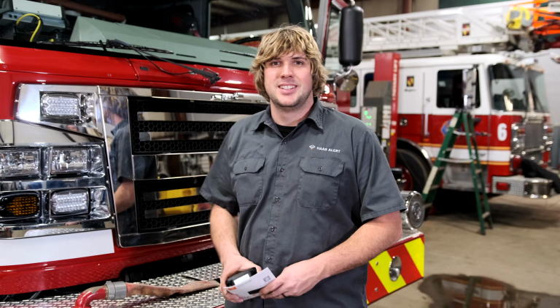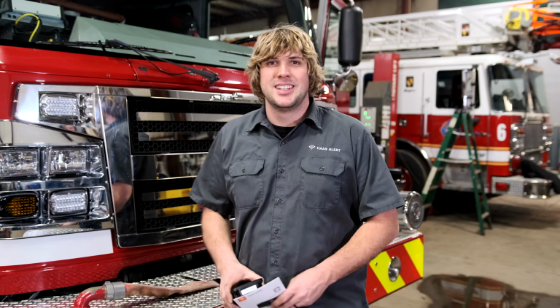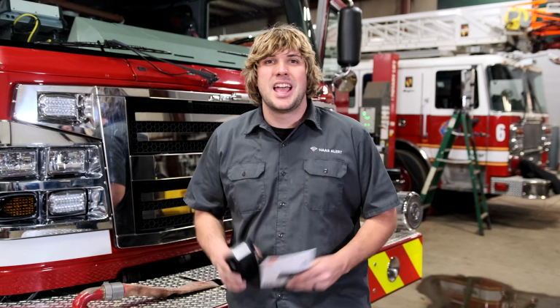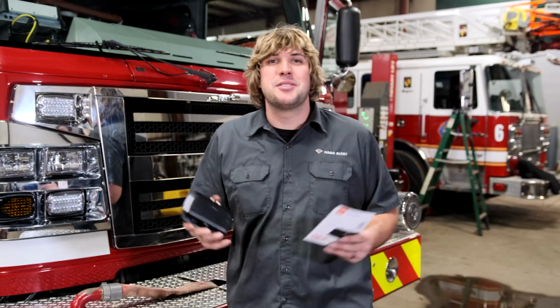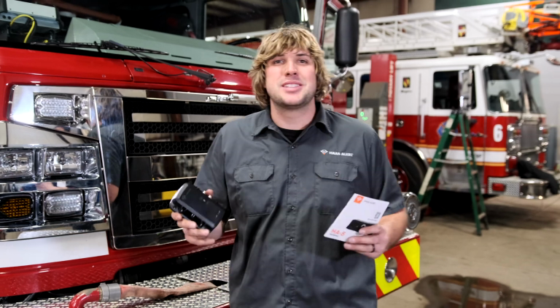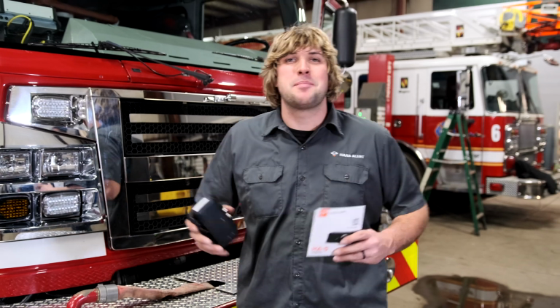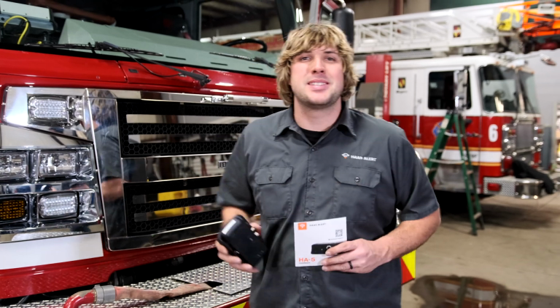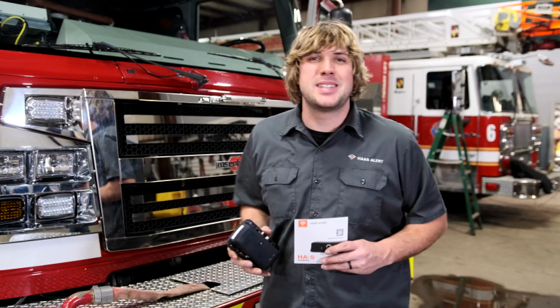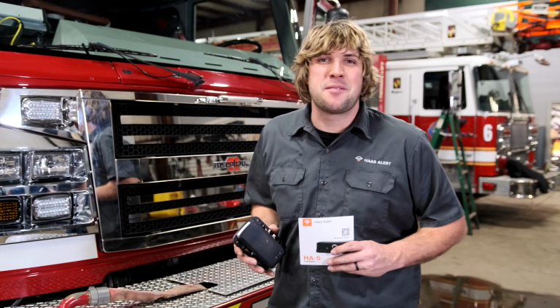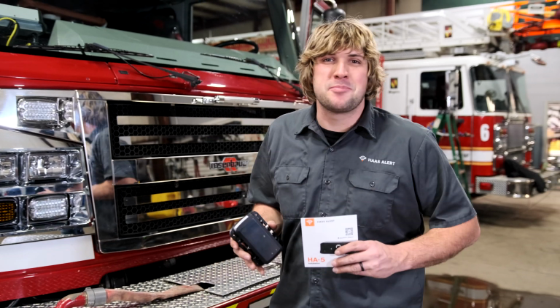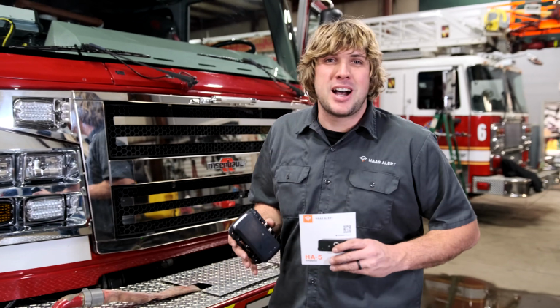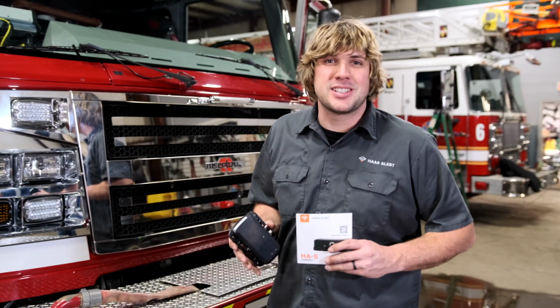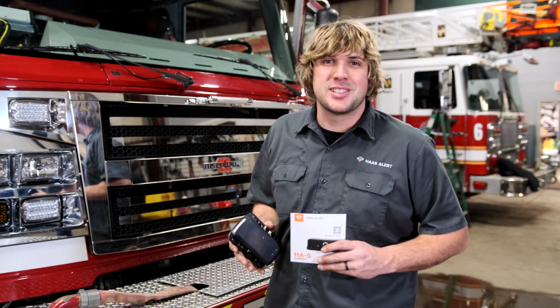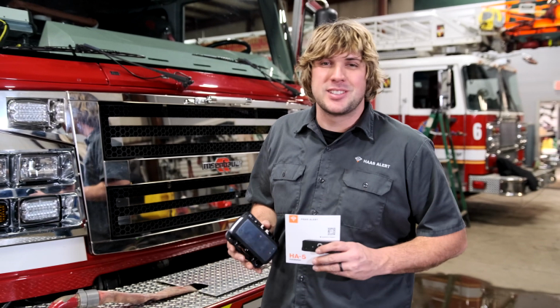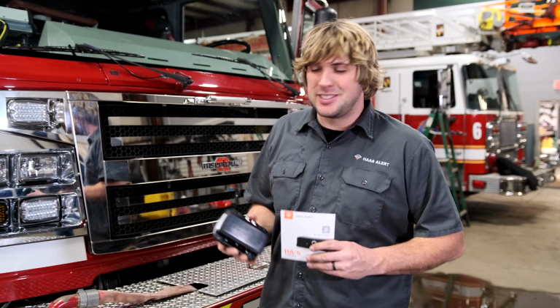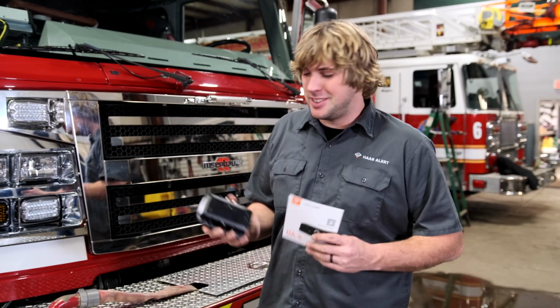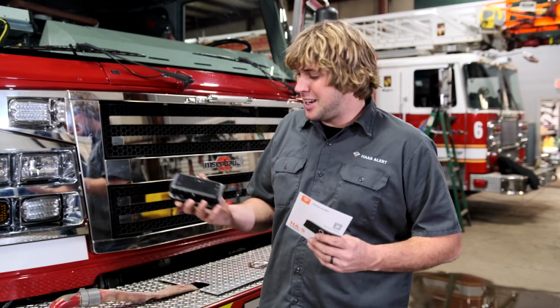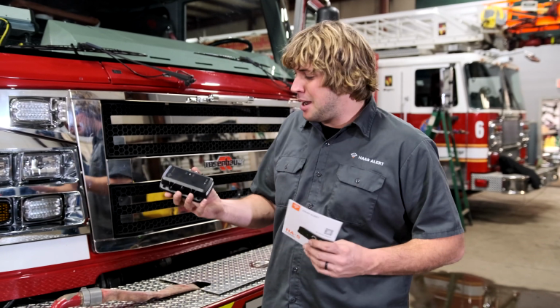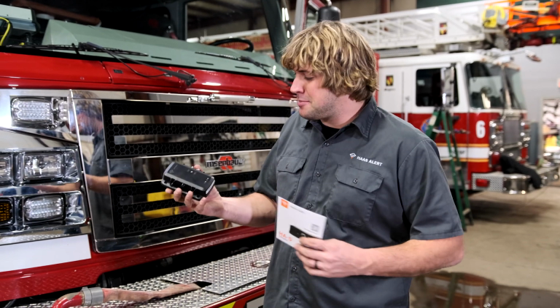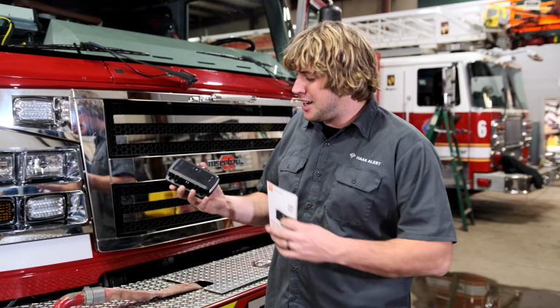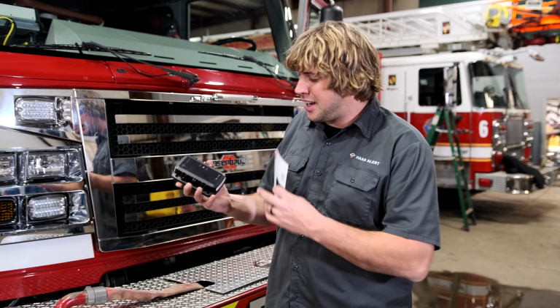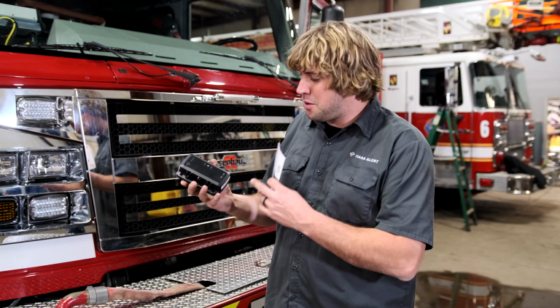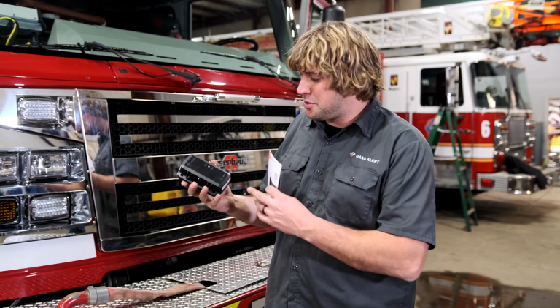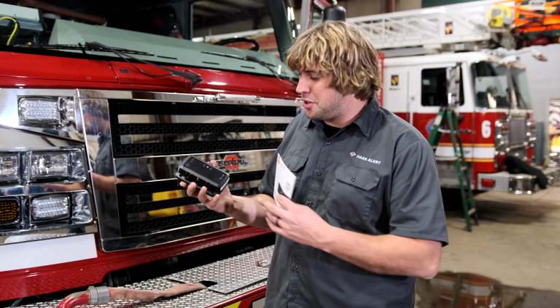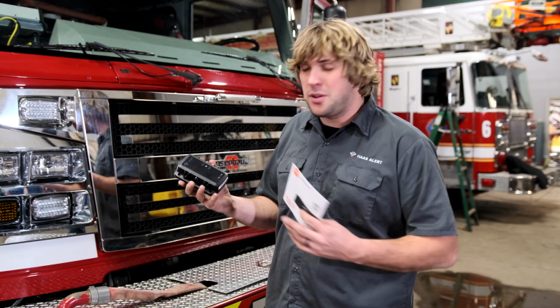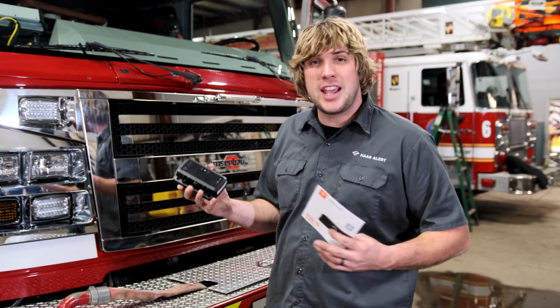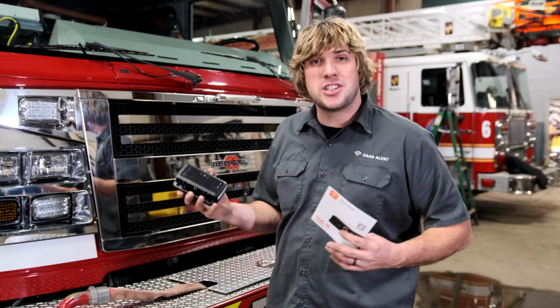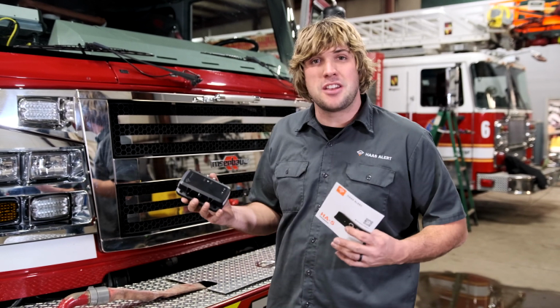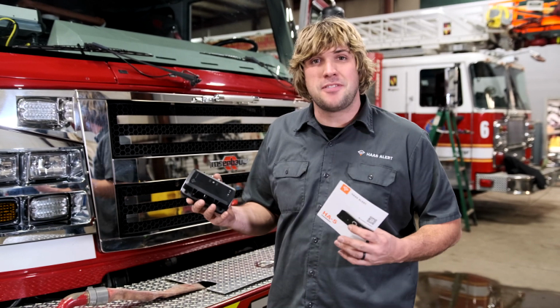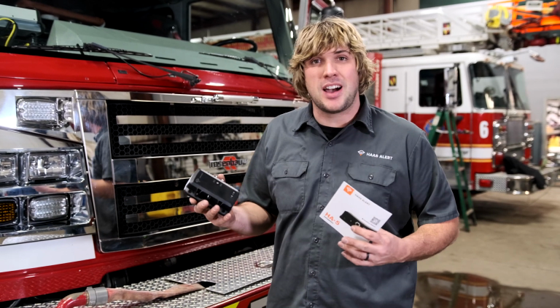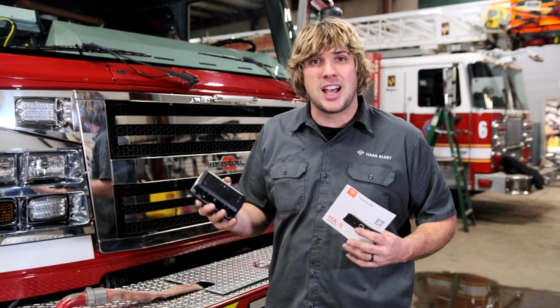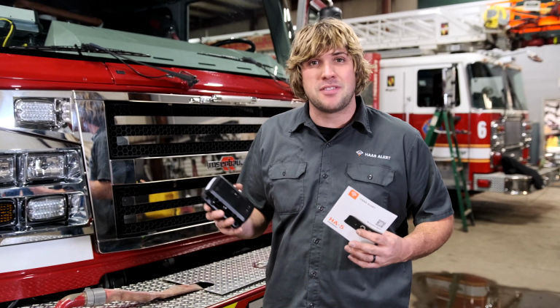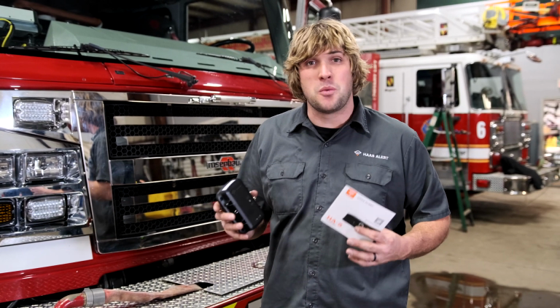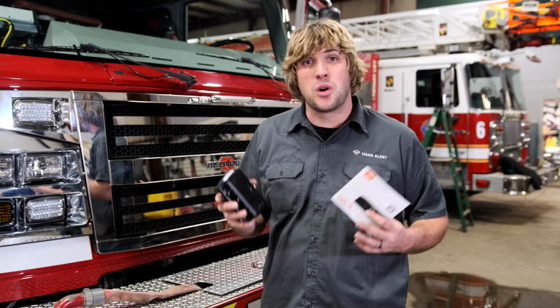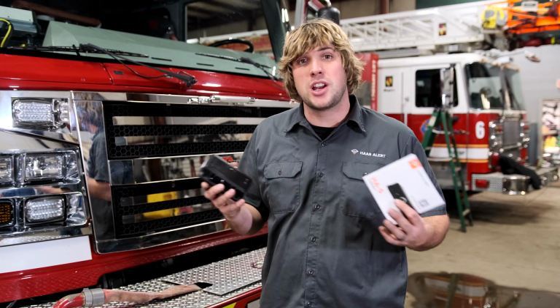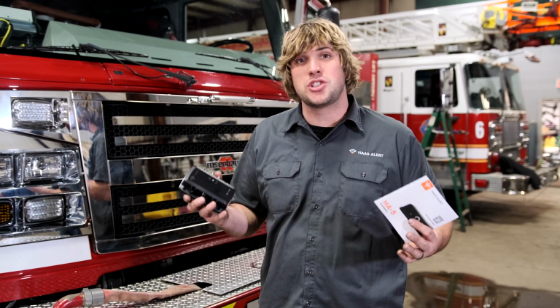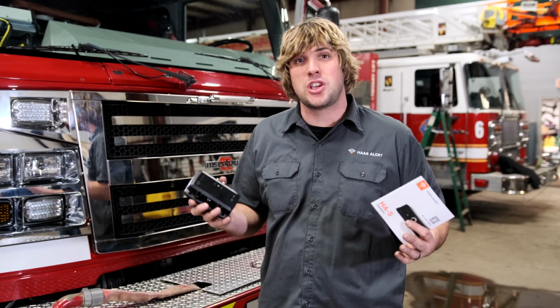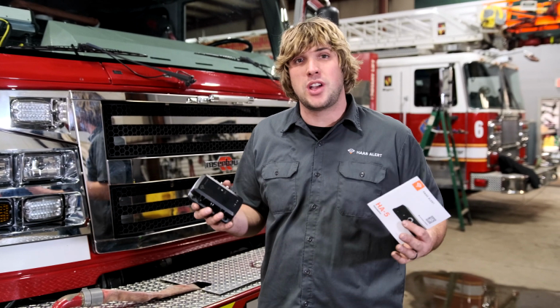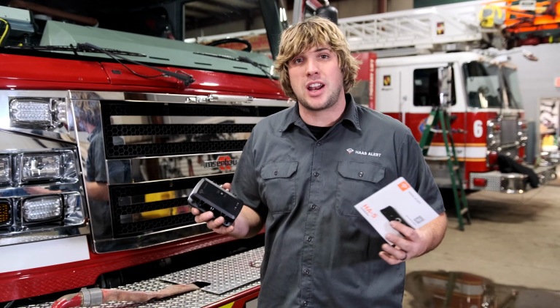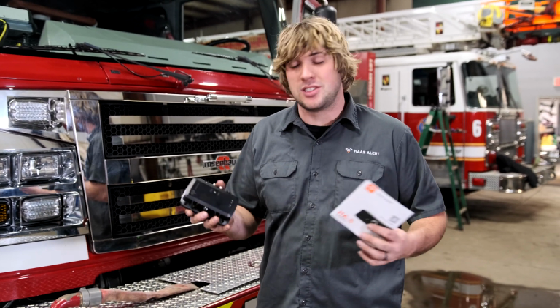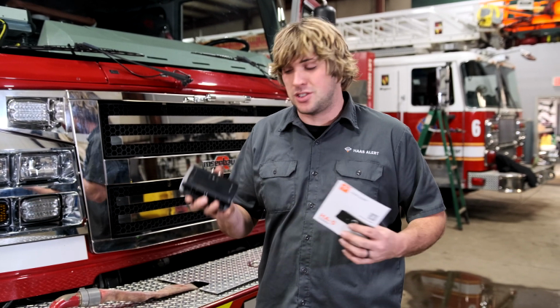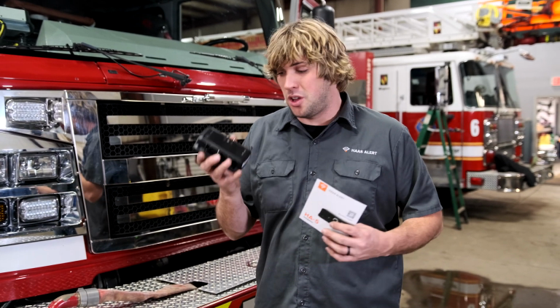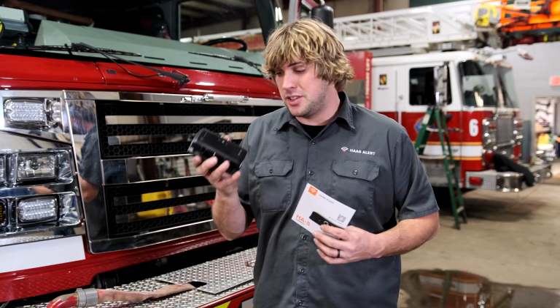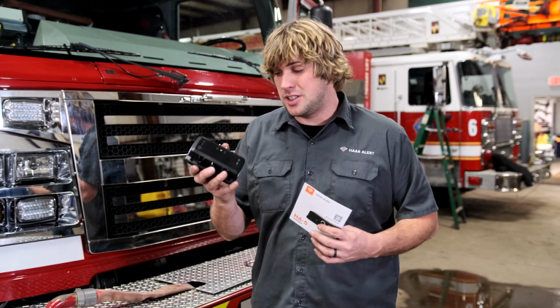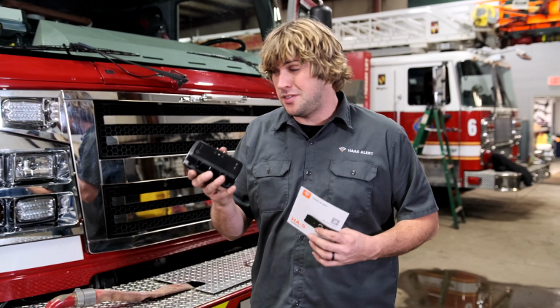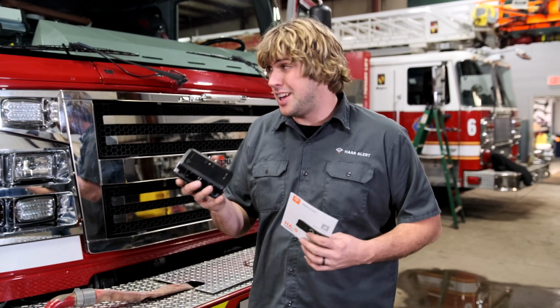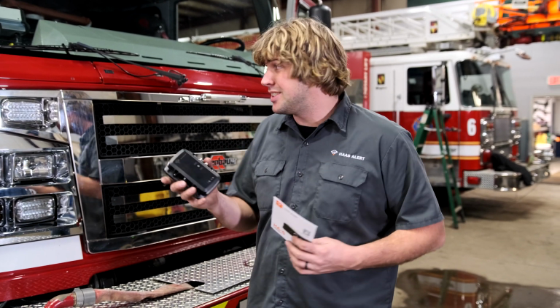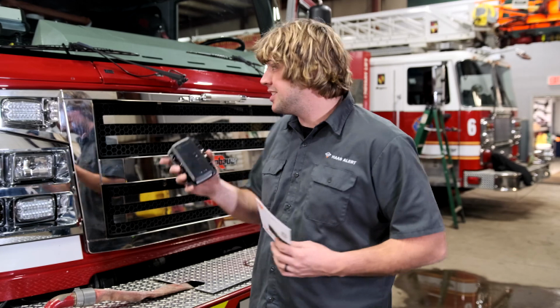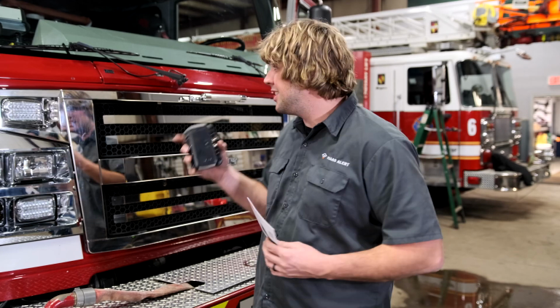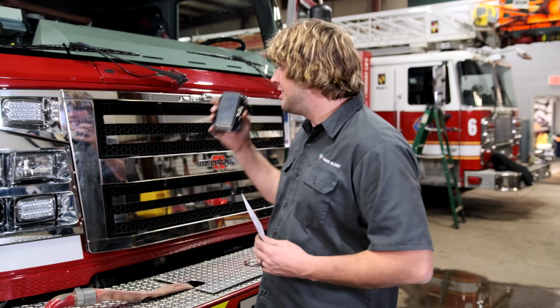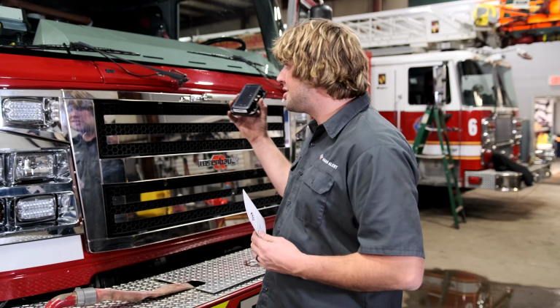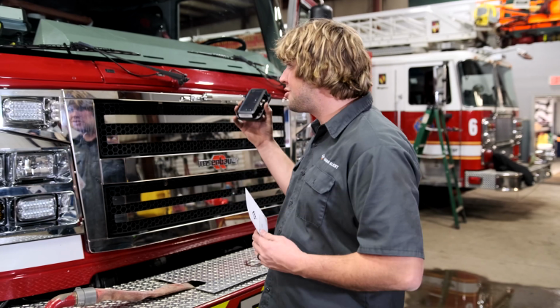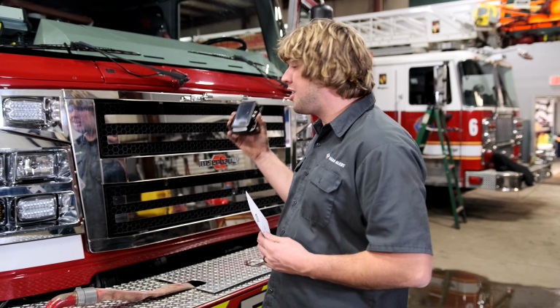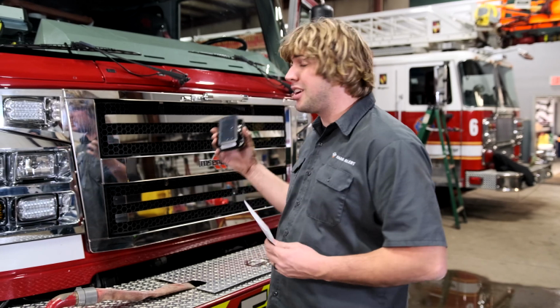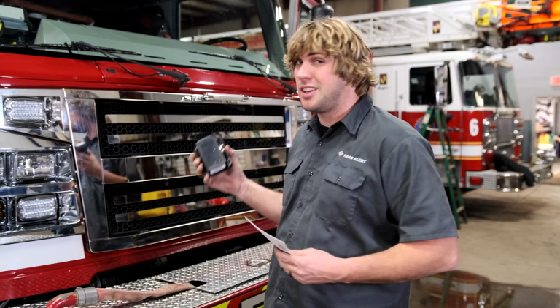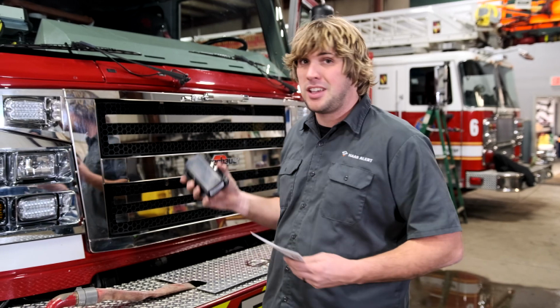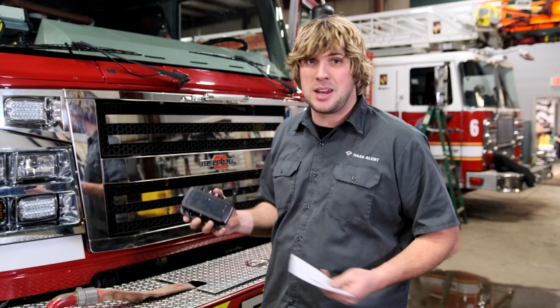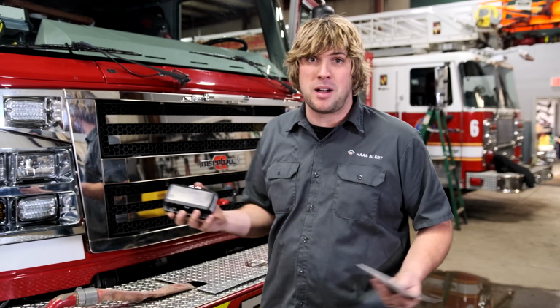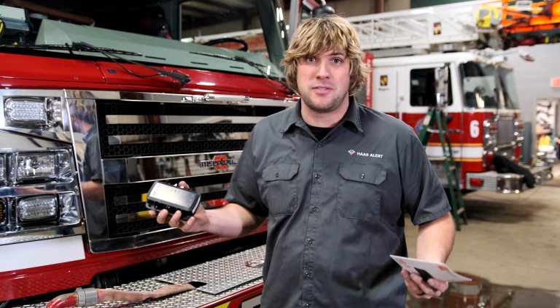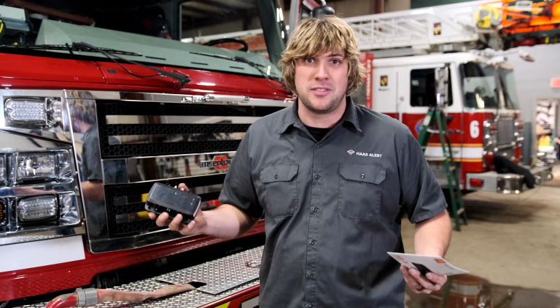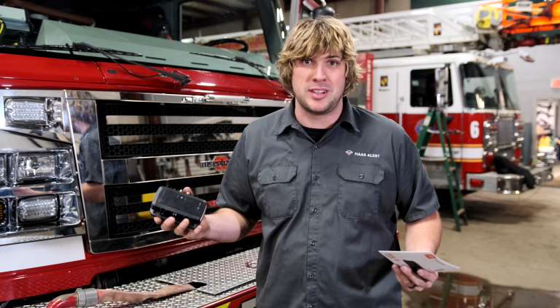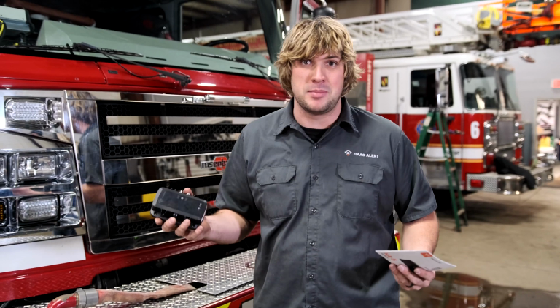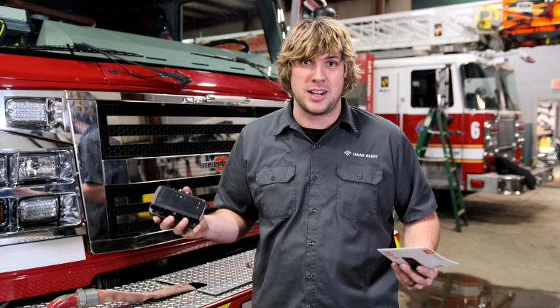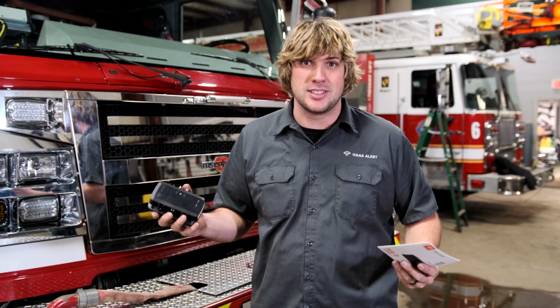Hey, what's up? It's Sam from HaasAlert. Today I'm sitting here with the new HA5, and we're going to show you how to install this device in this truck in about 15 minutes.